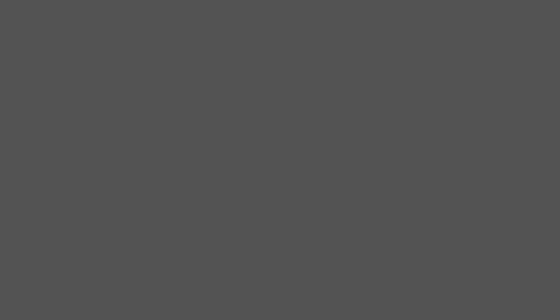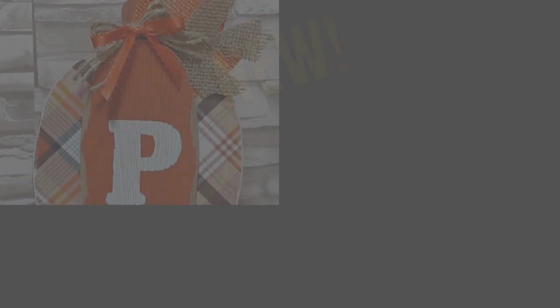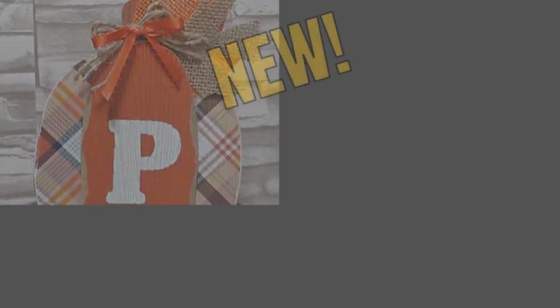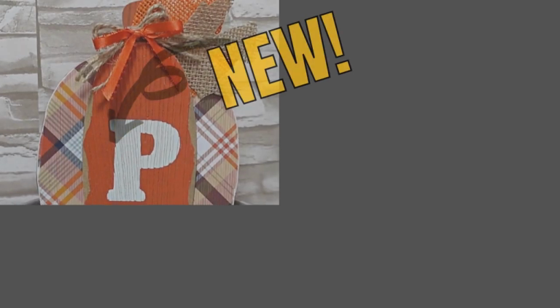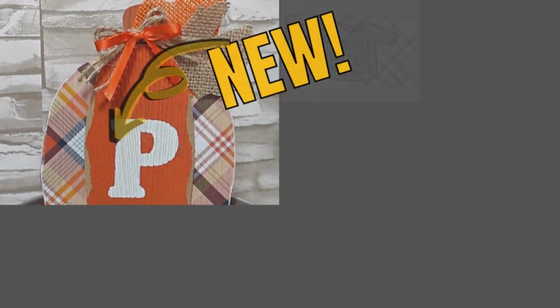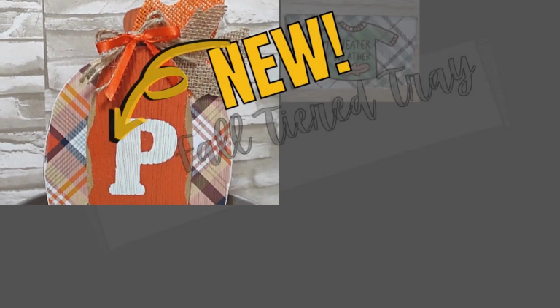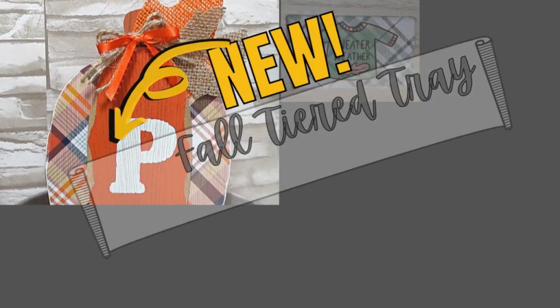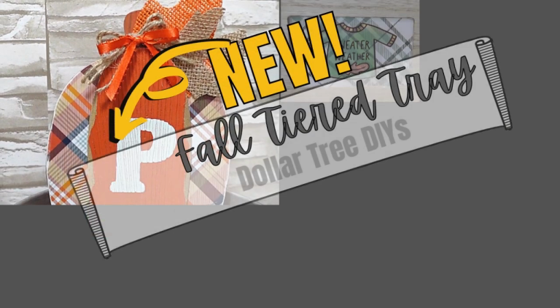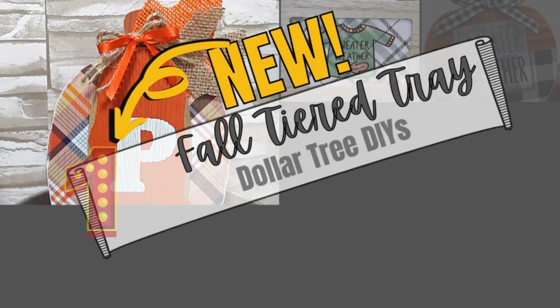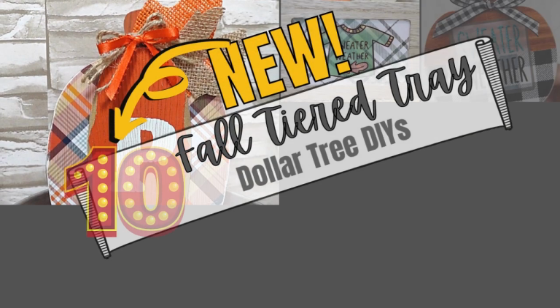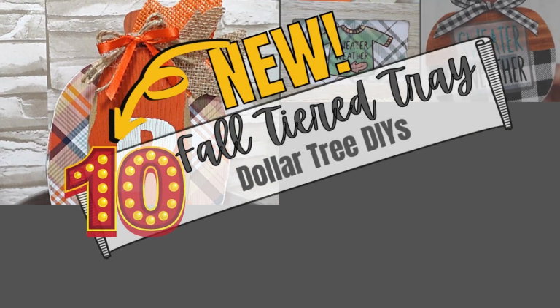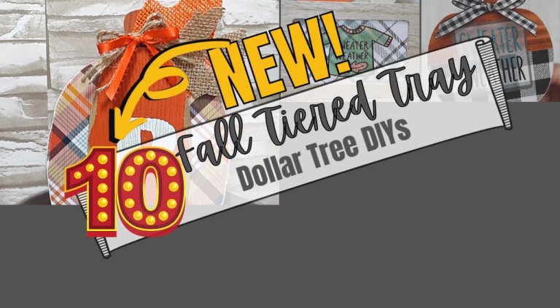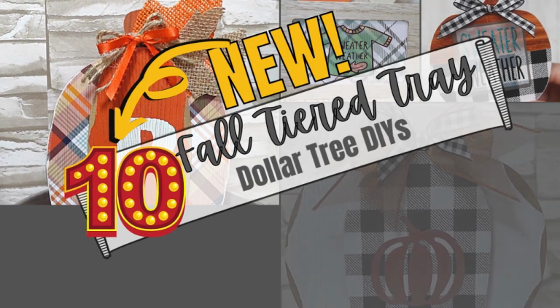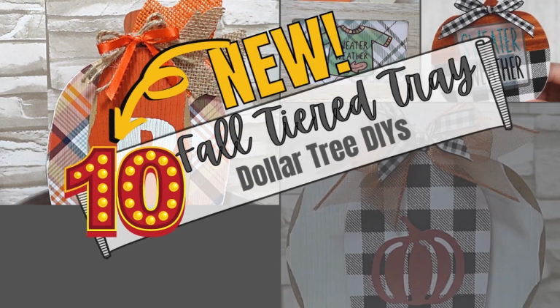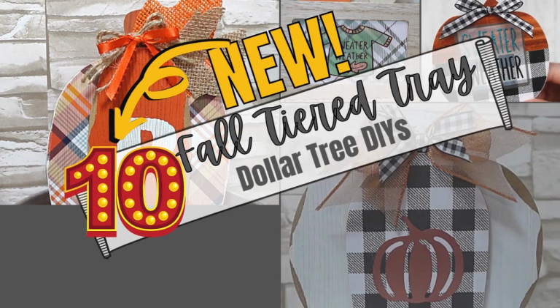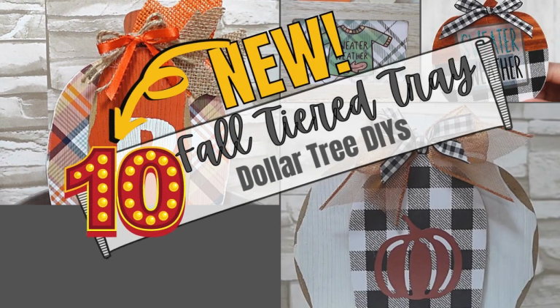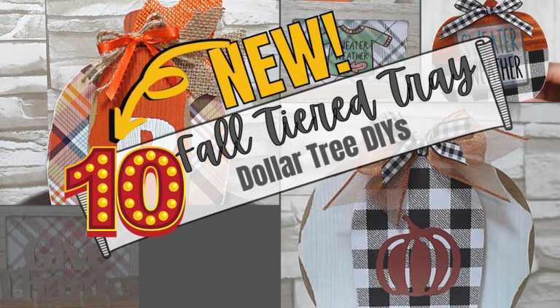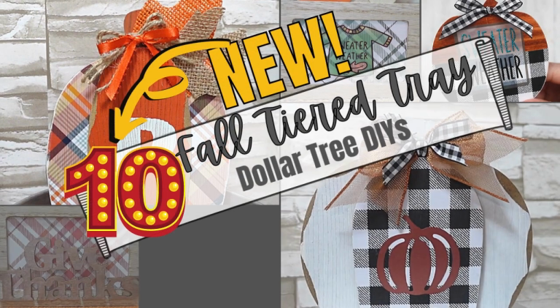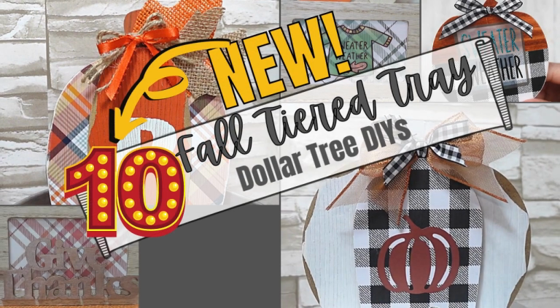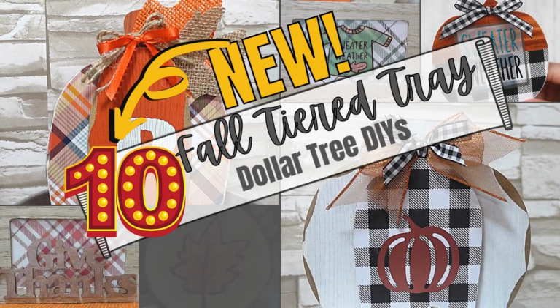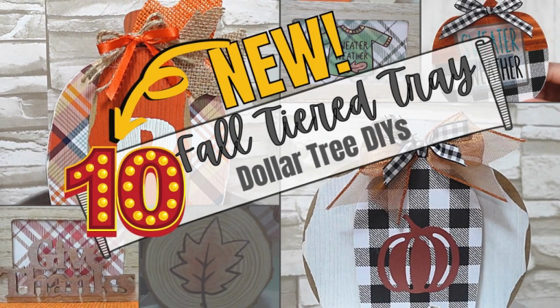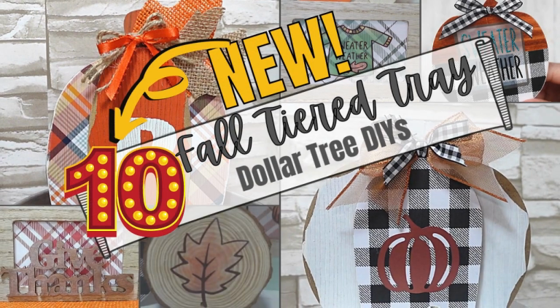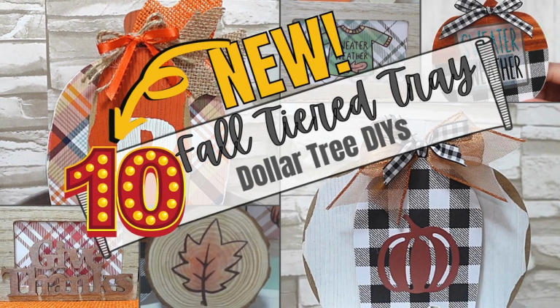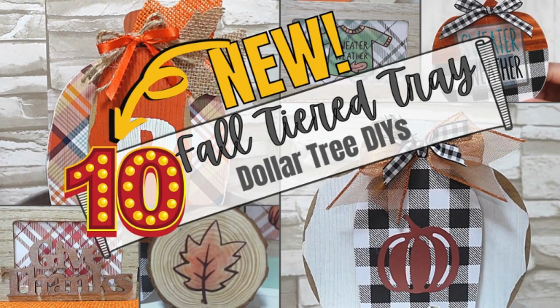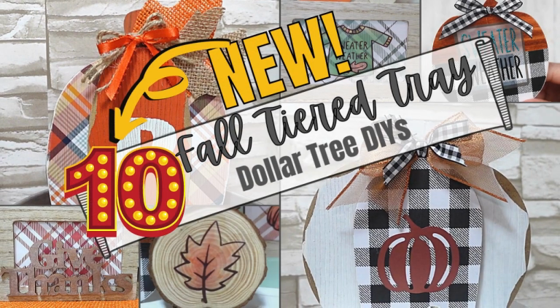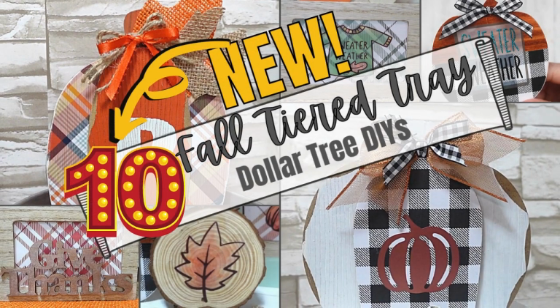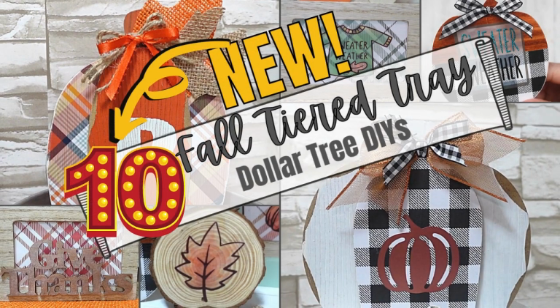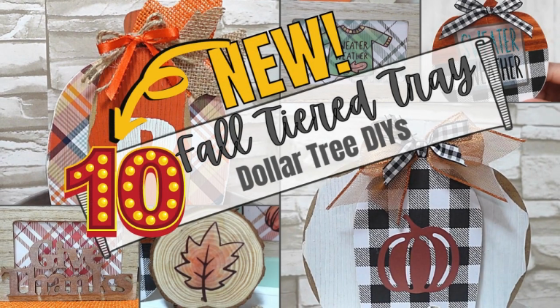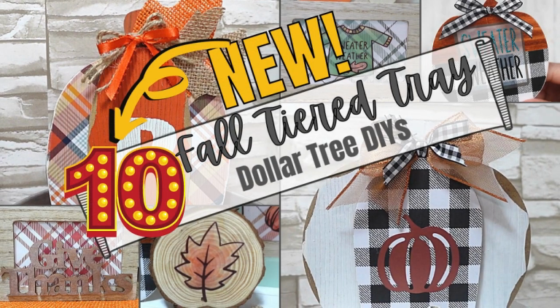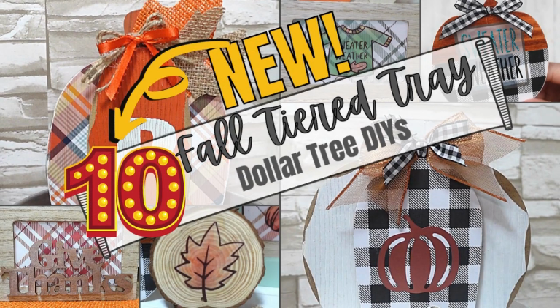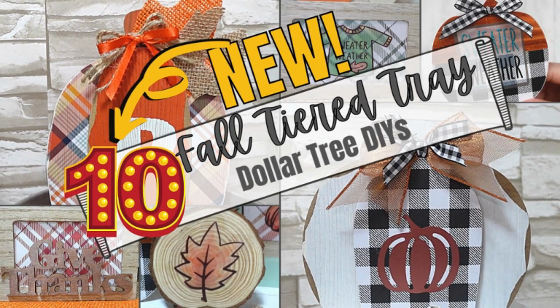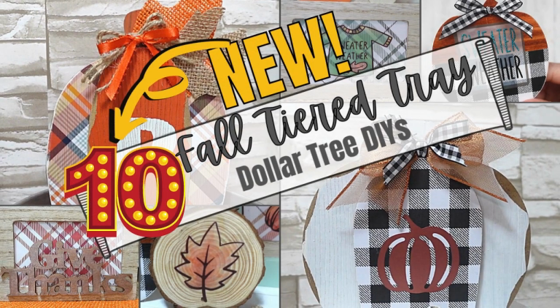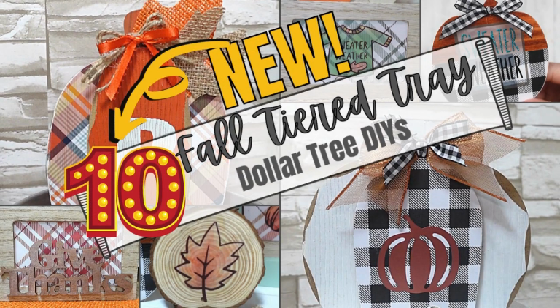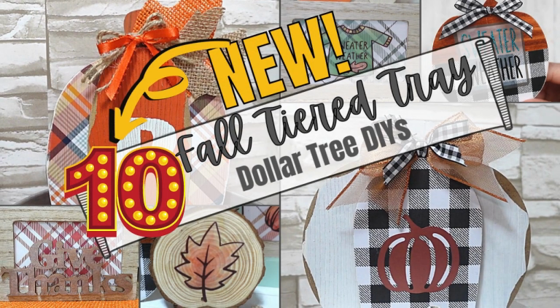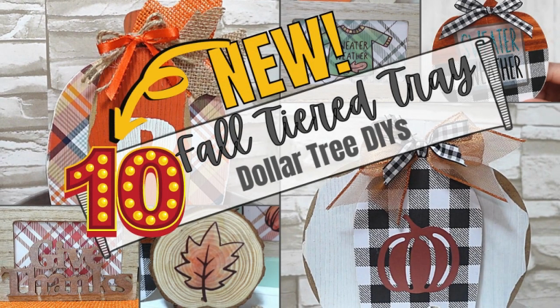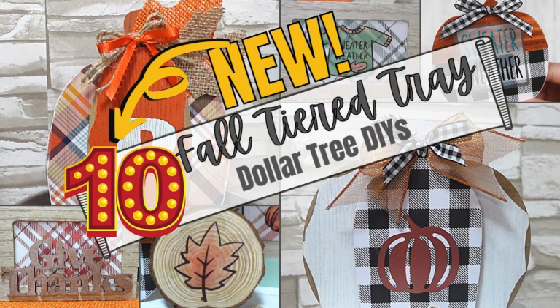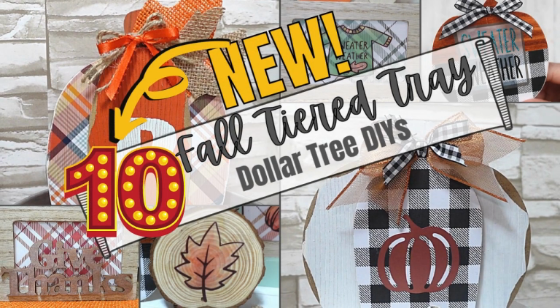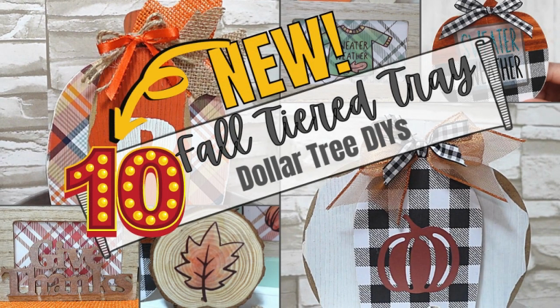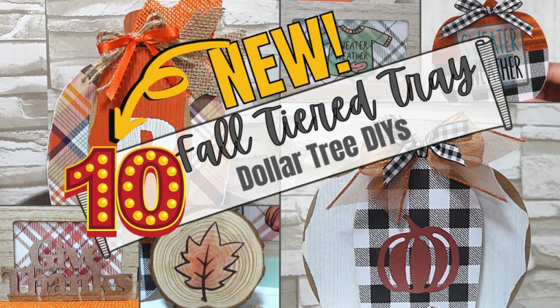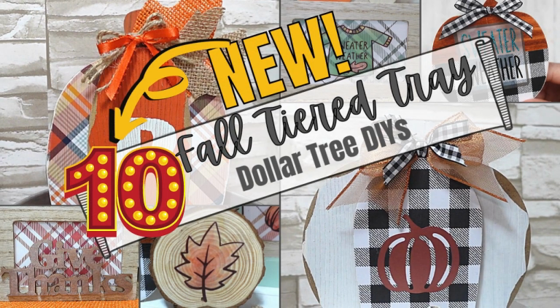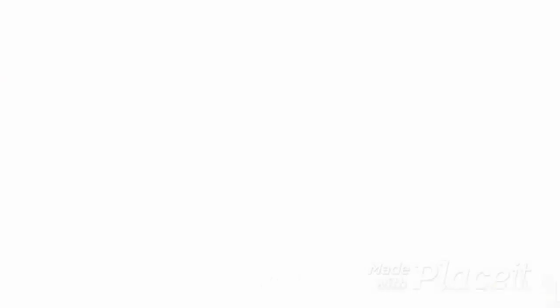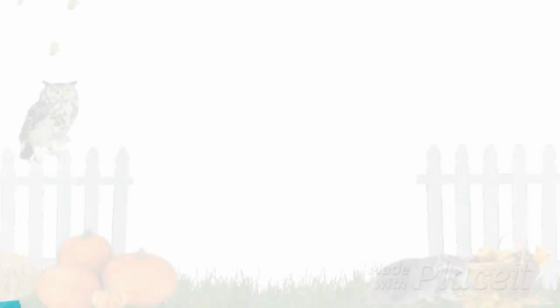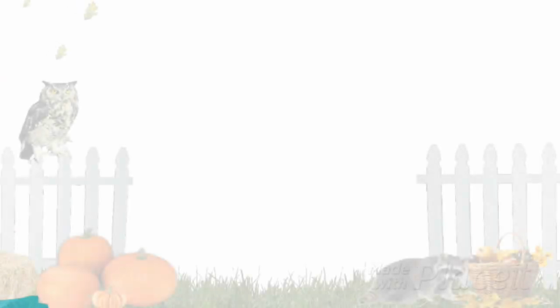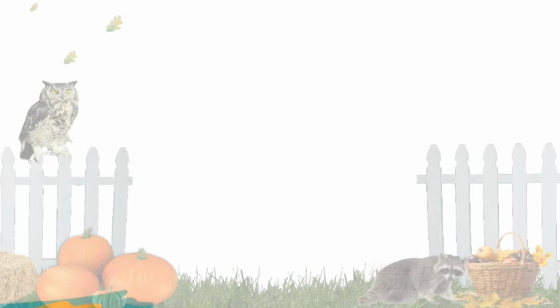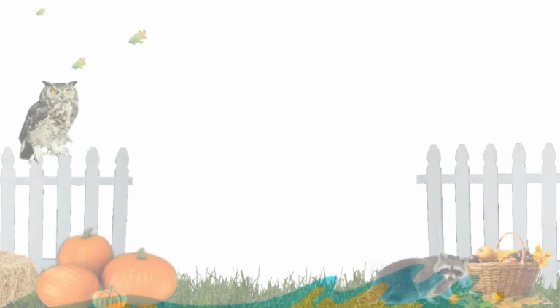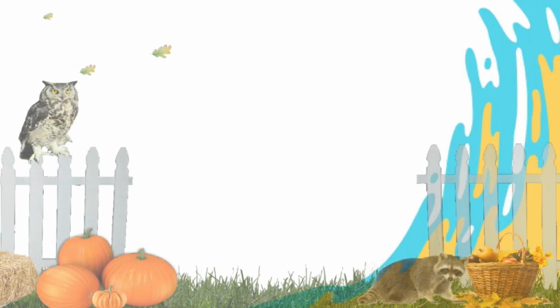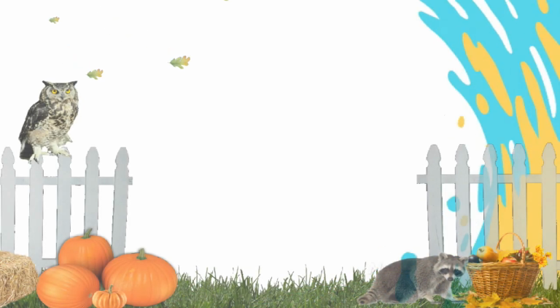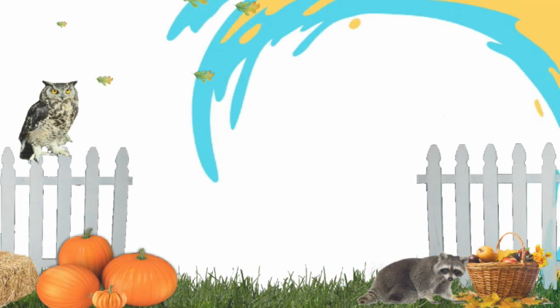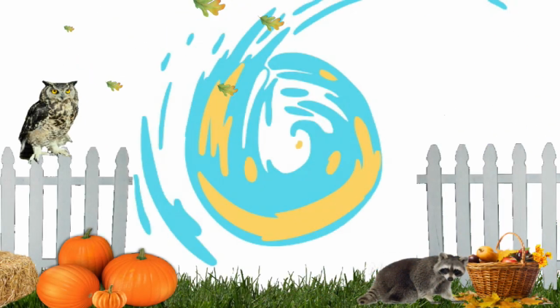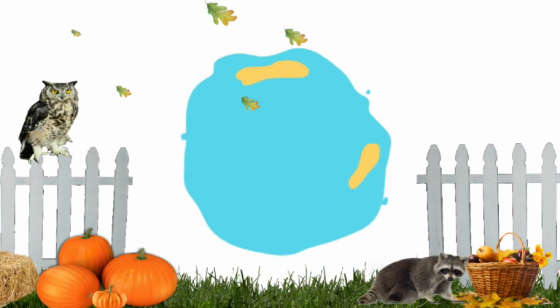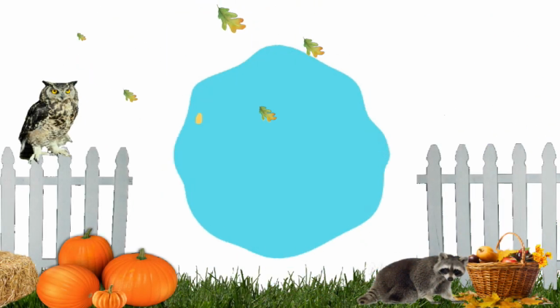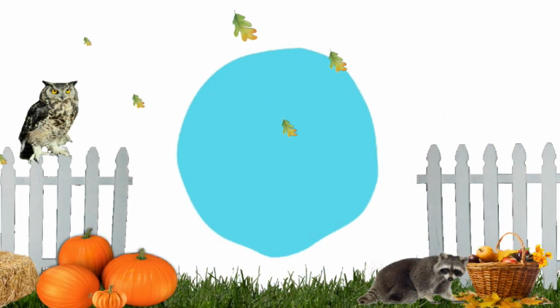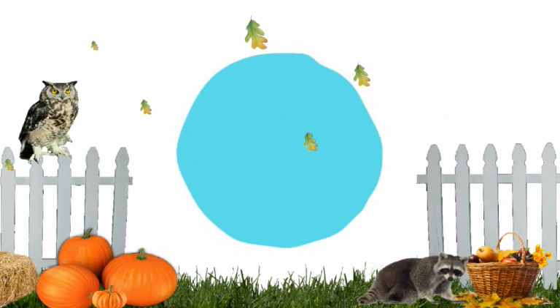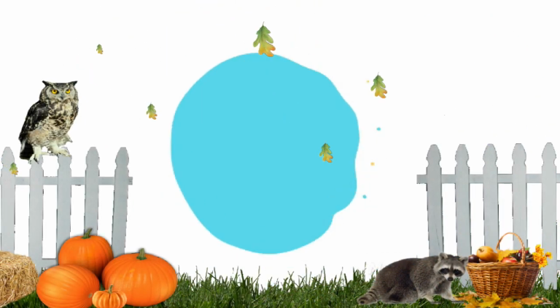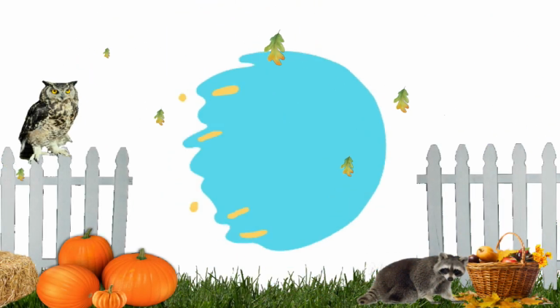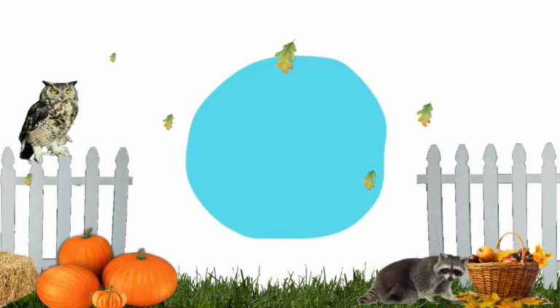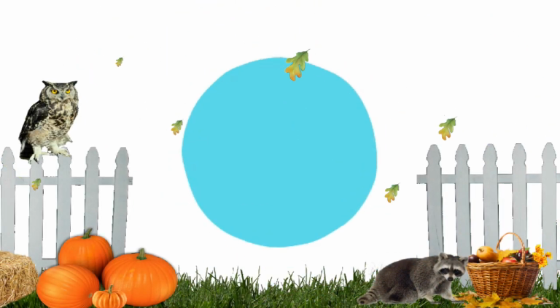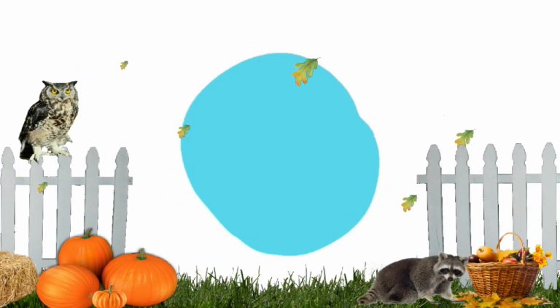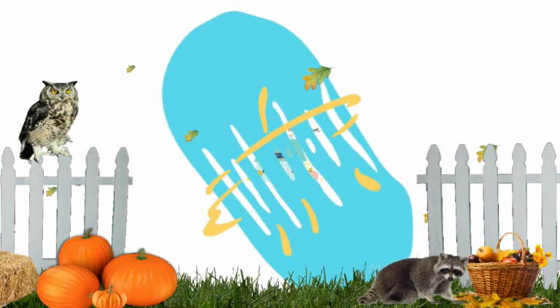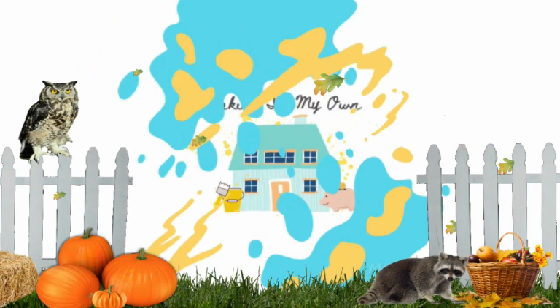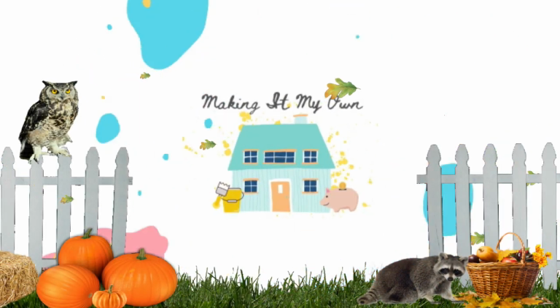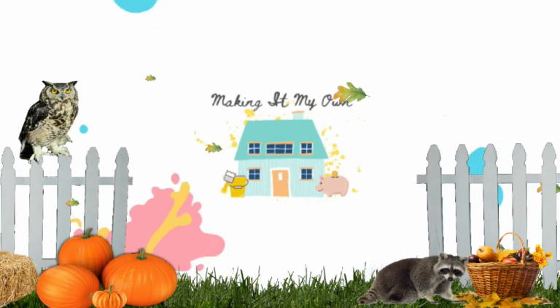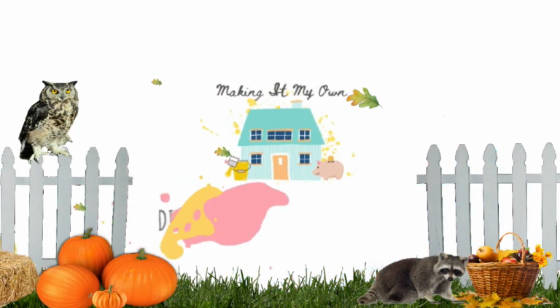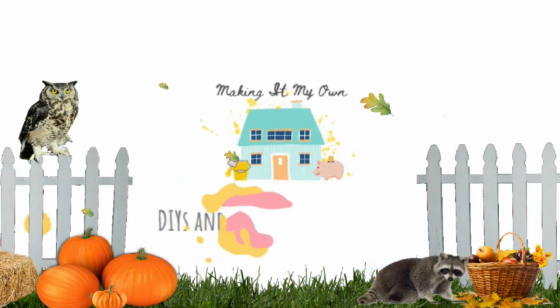Today I have 10 new fall tiered tray ideas for you. Keep watching. I'm Brandy, and this is Making It My Own.